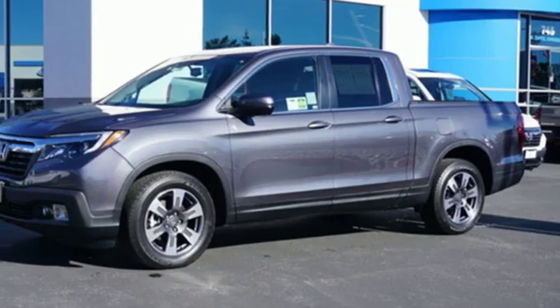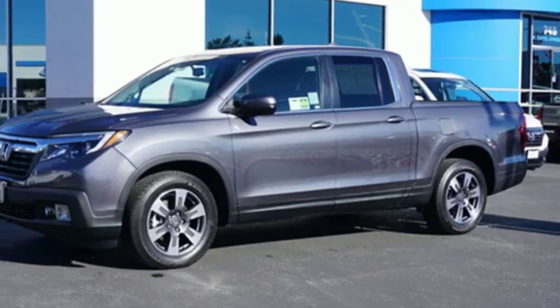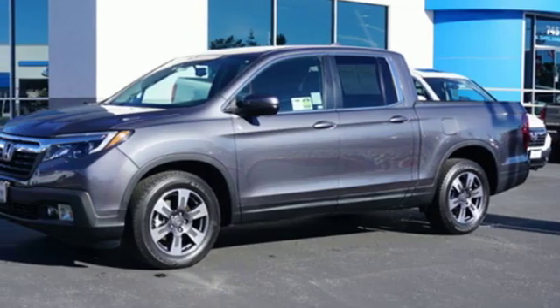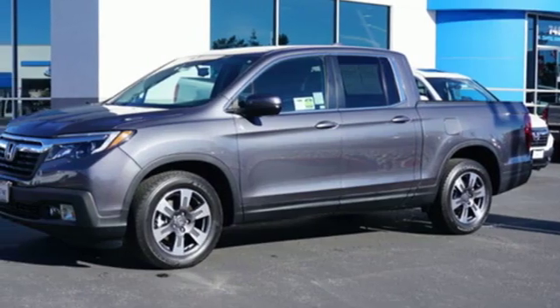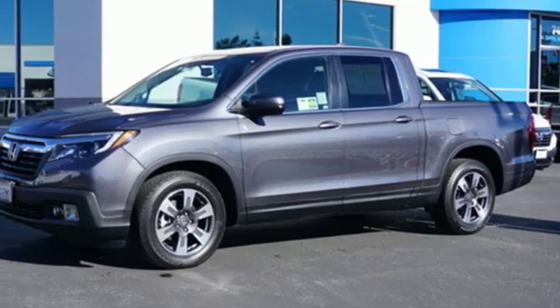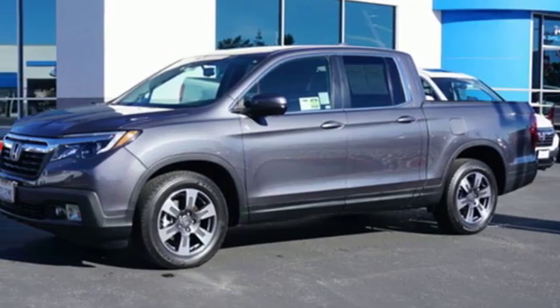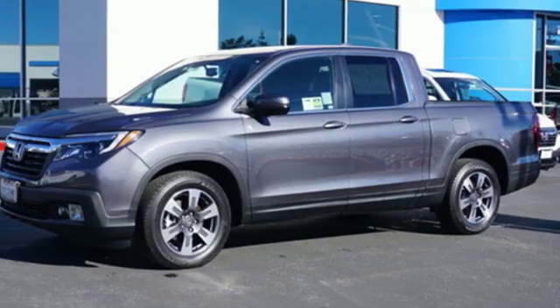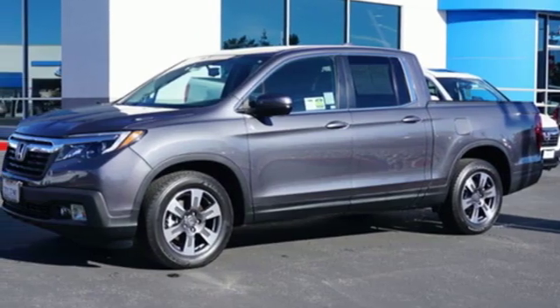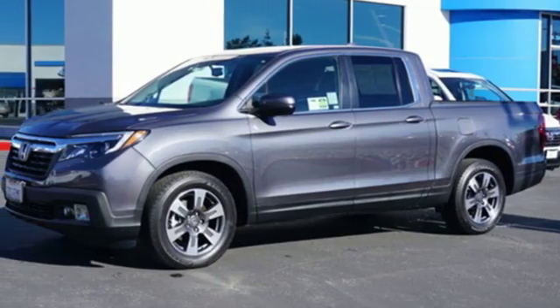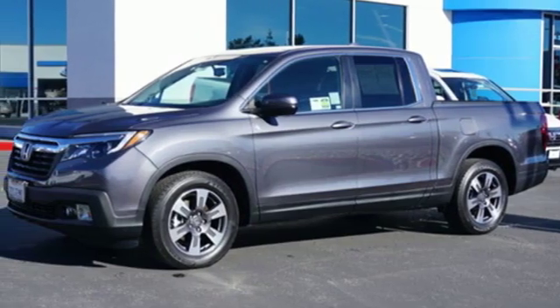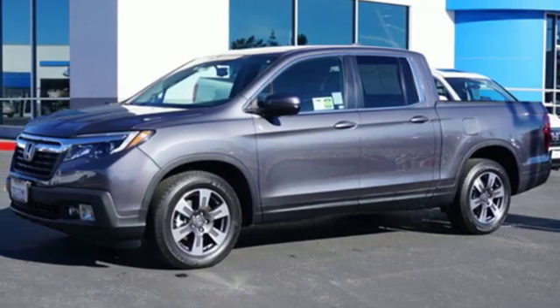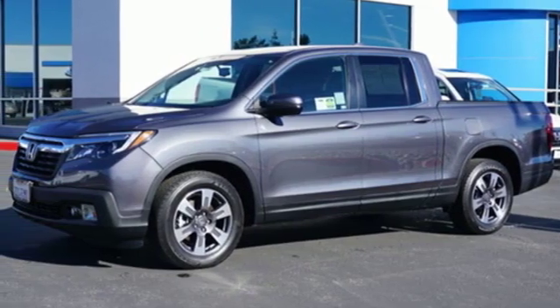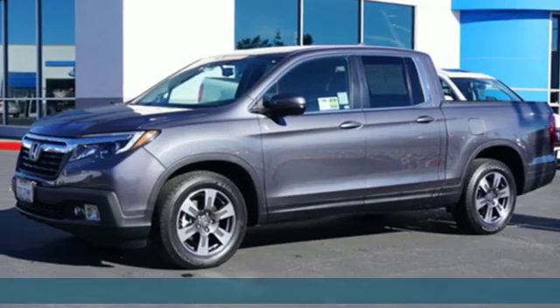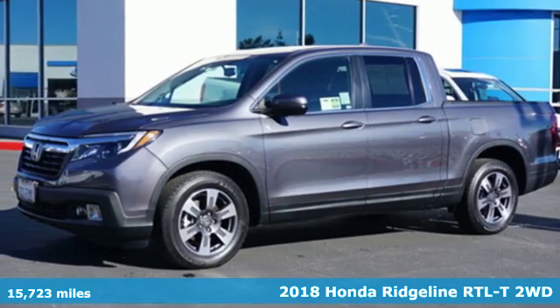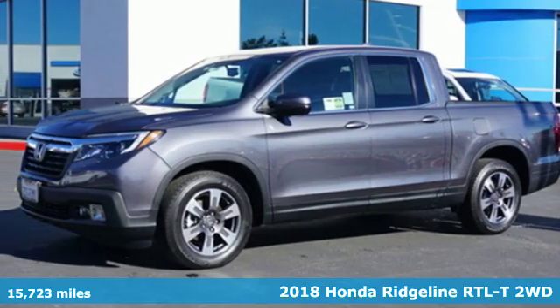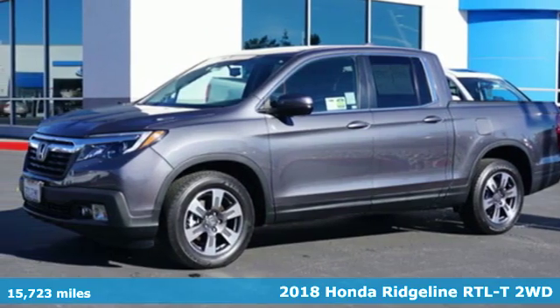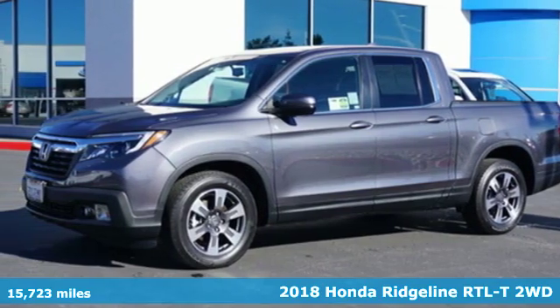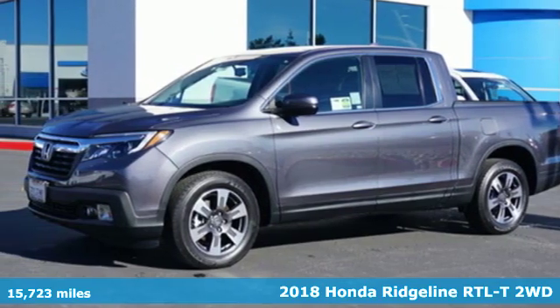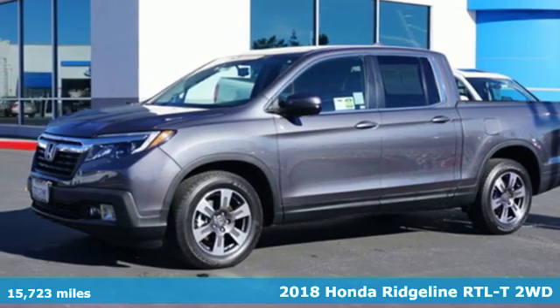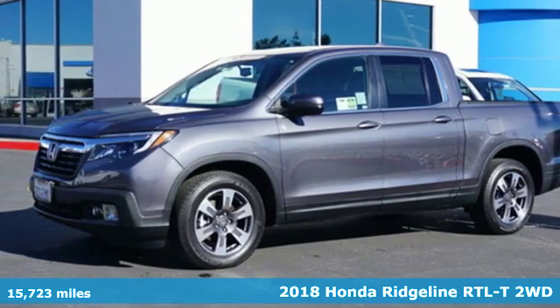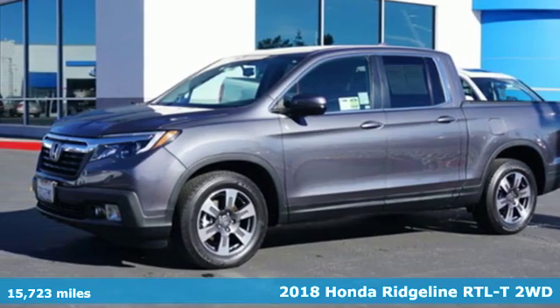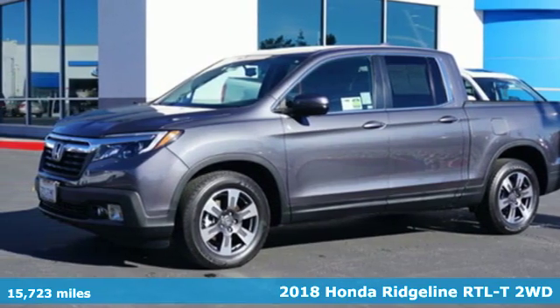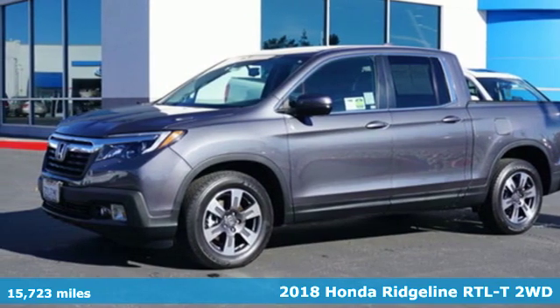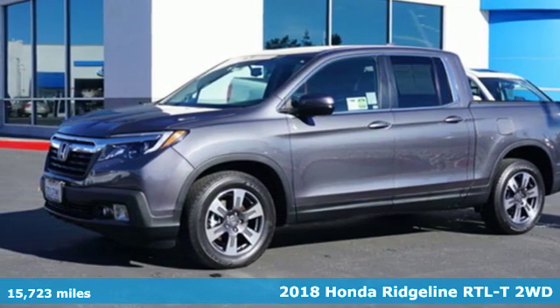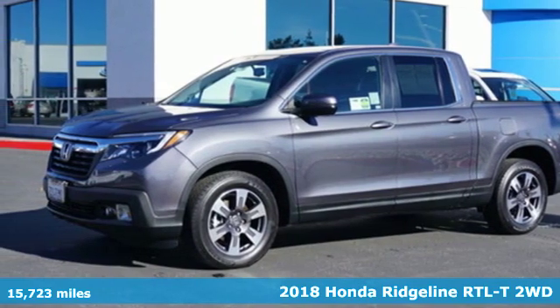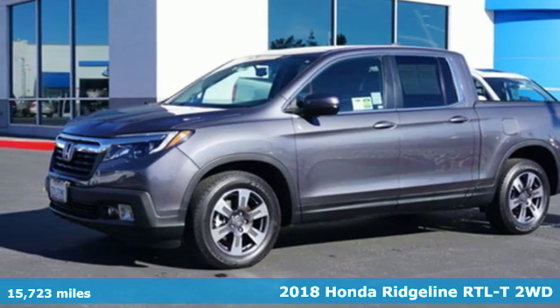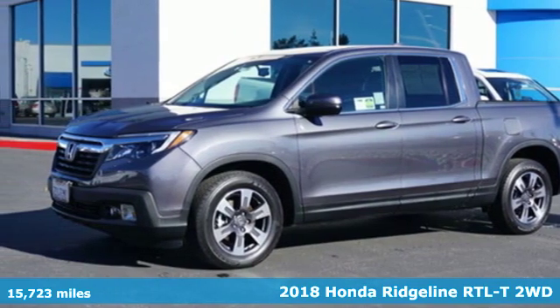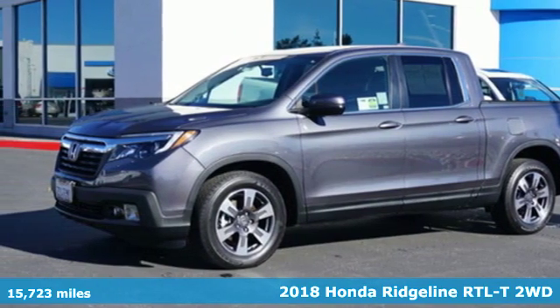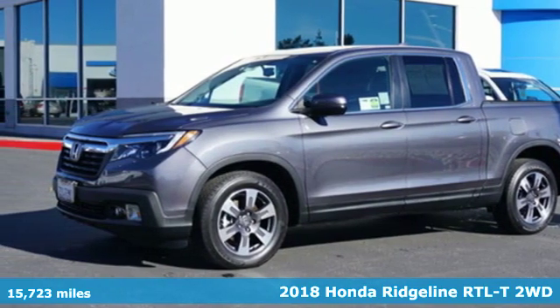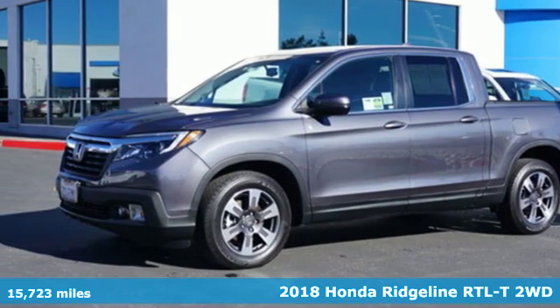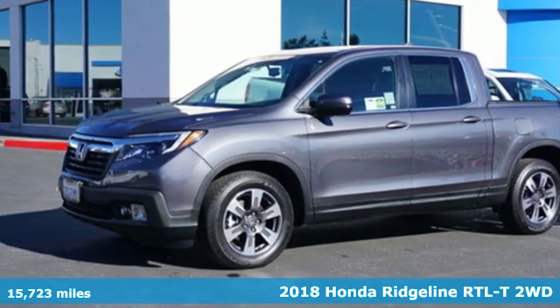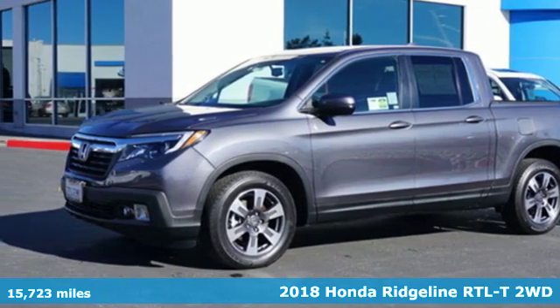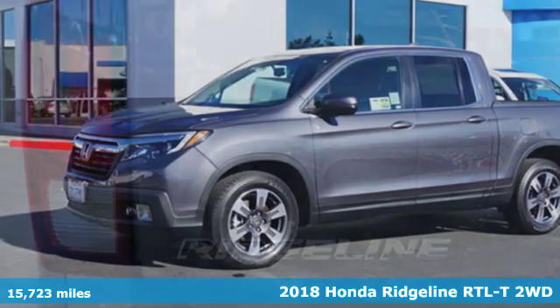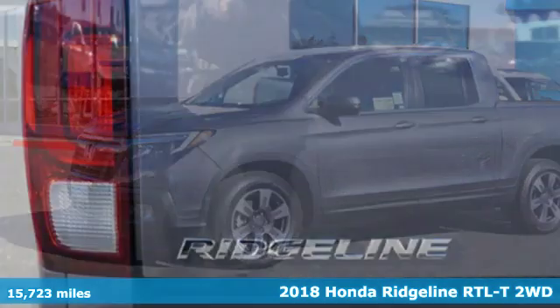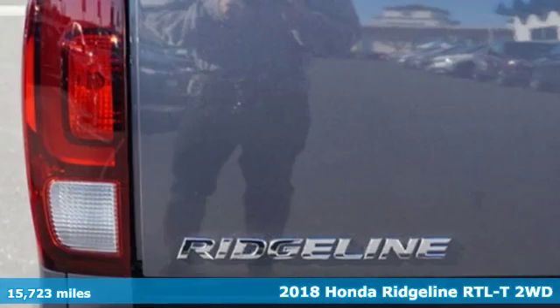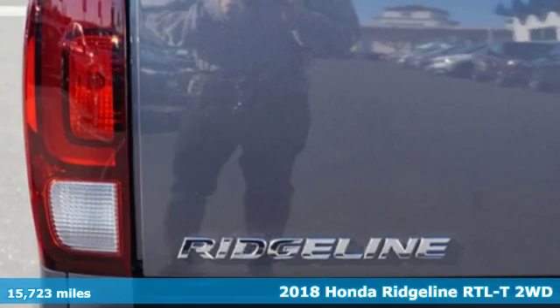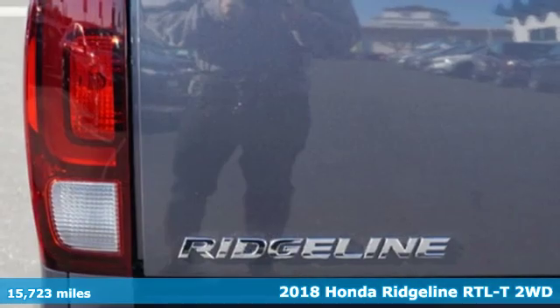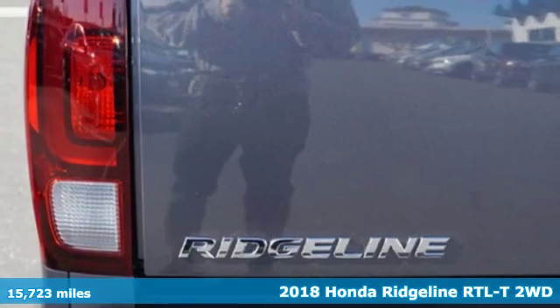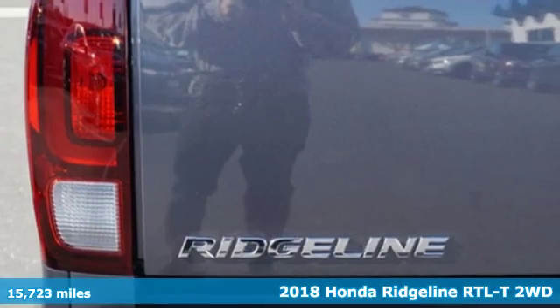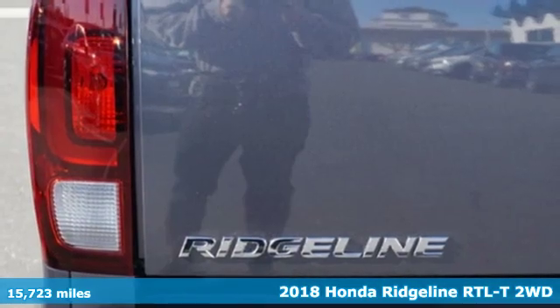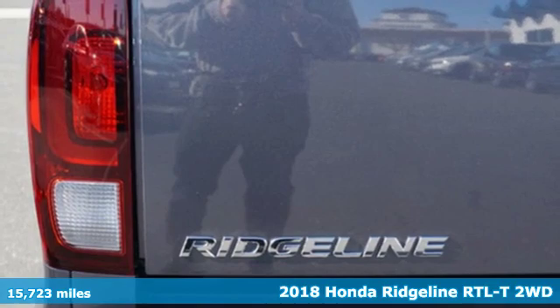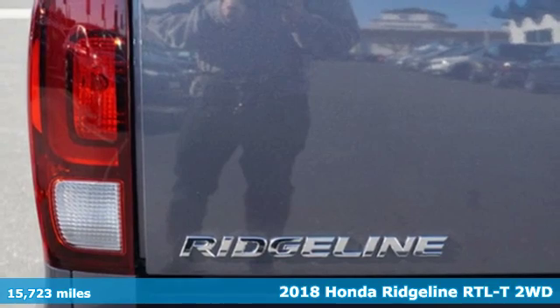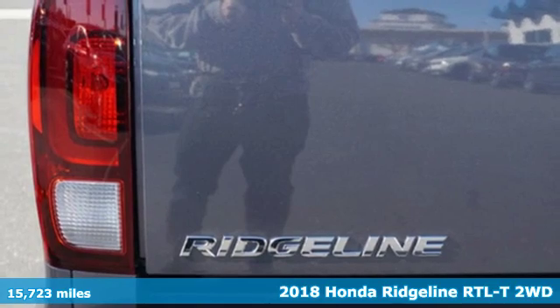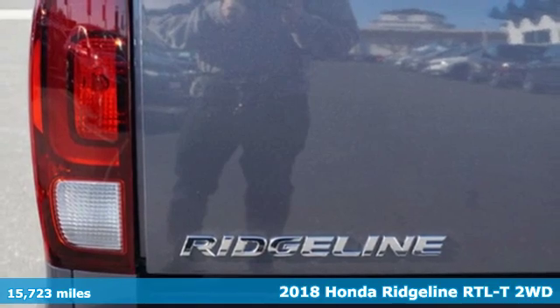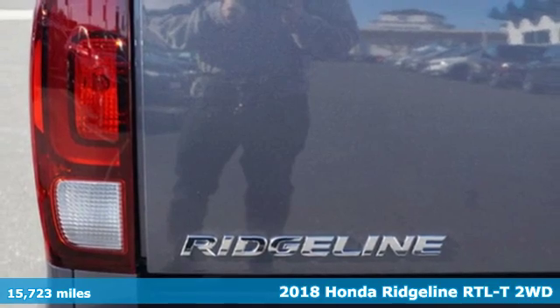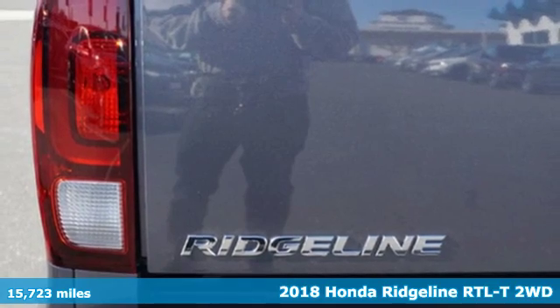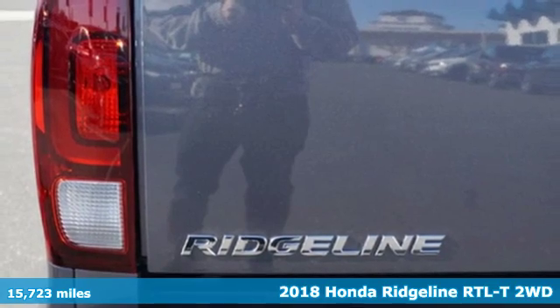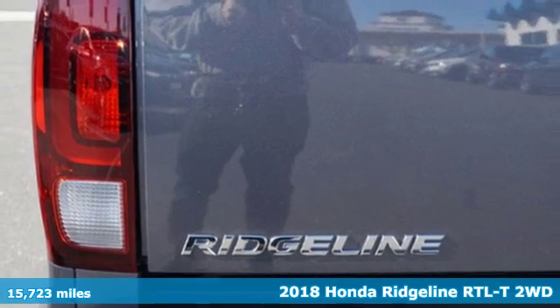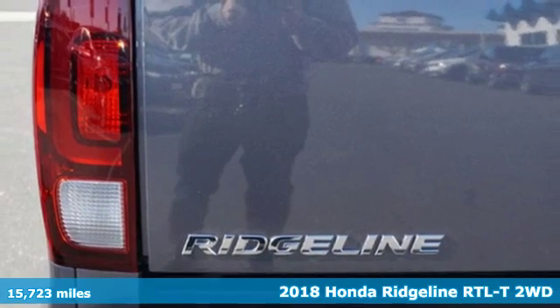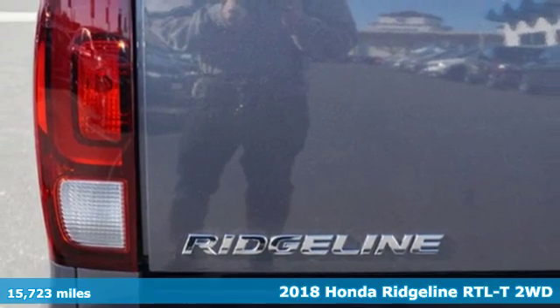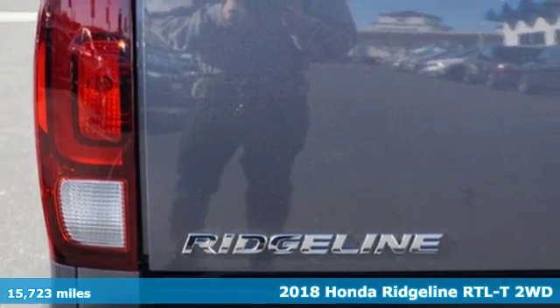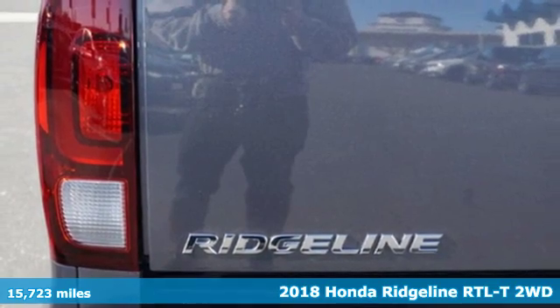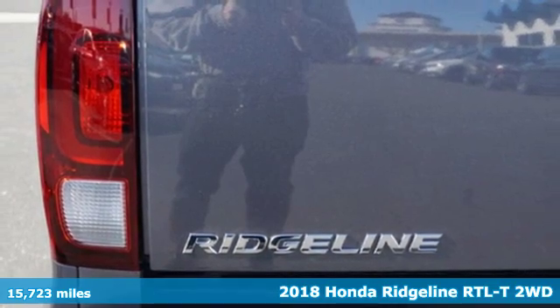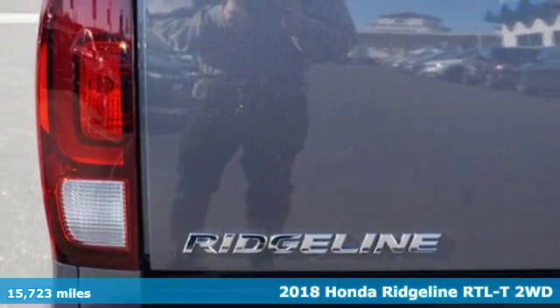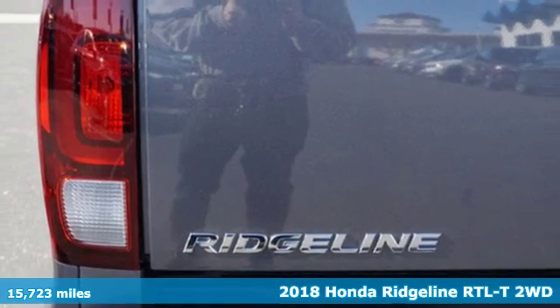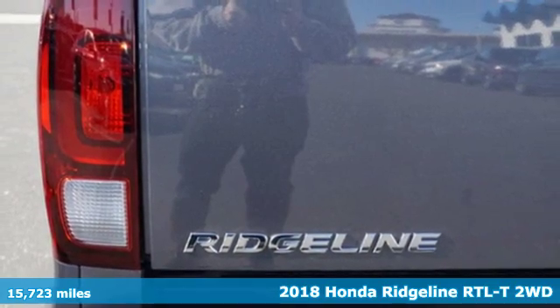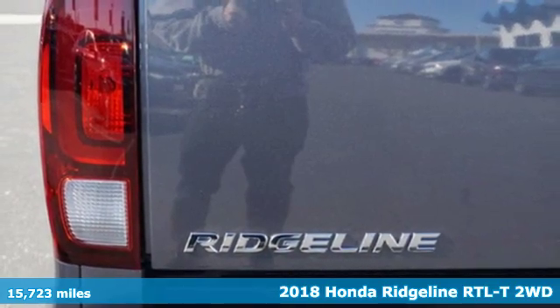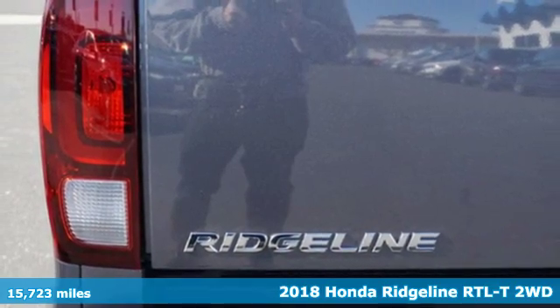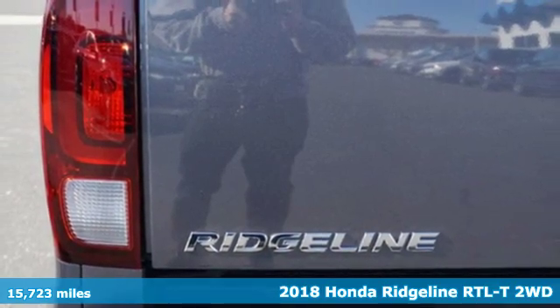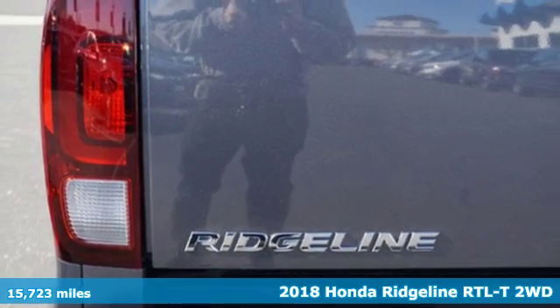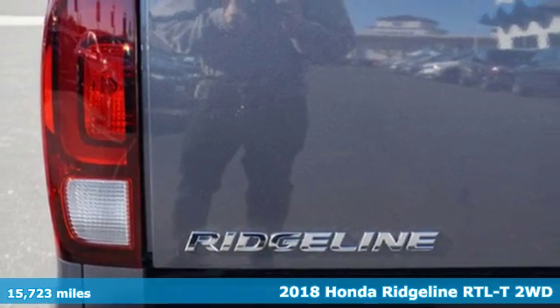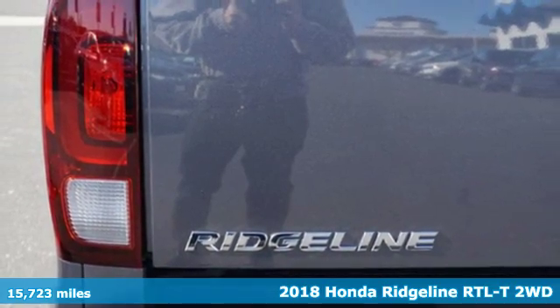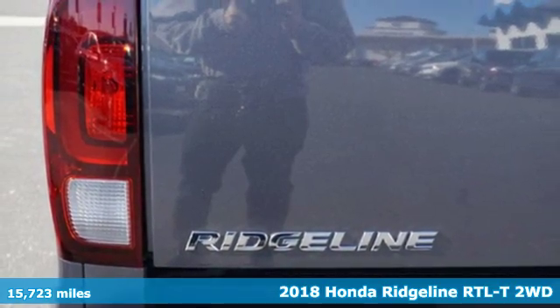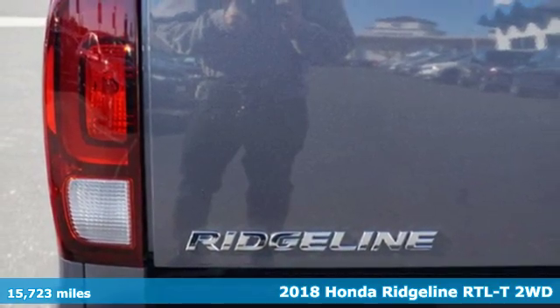Here's a certified 2018 Honda Ridgeline. Honda has a world-renowned reputation for reliability.